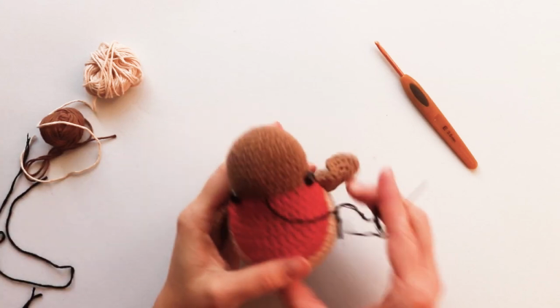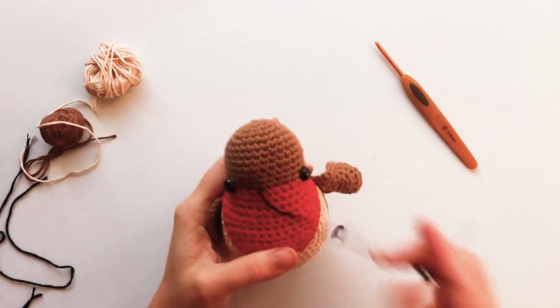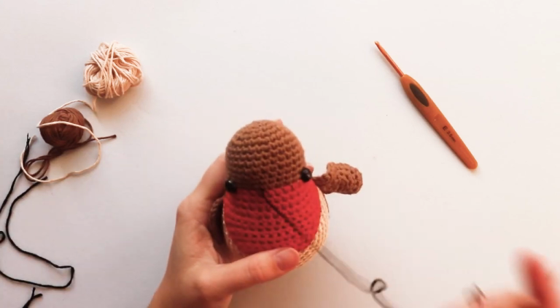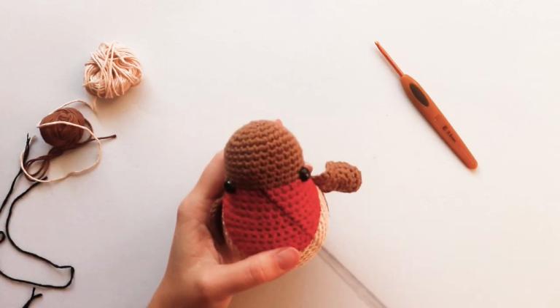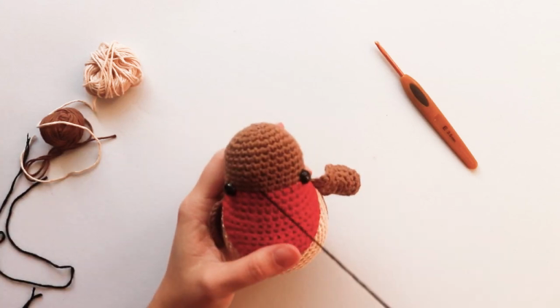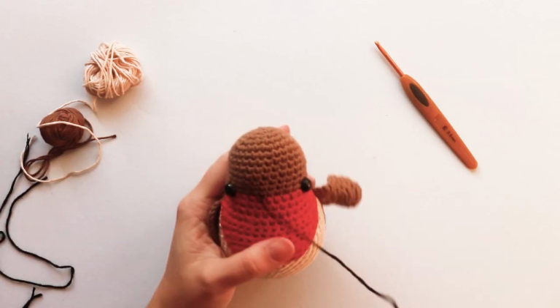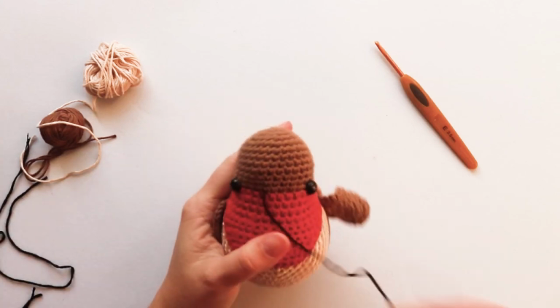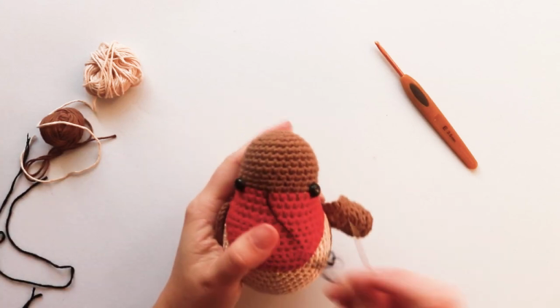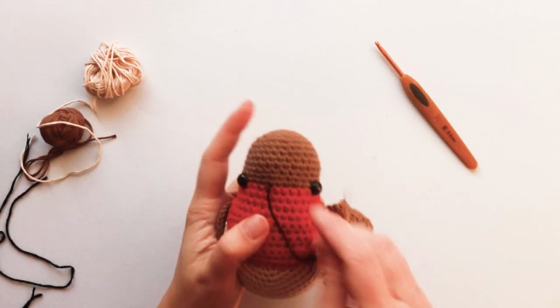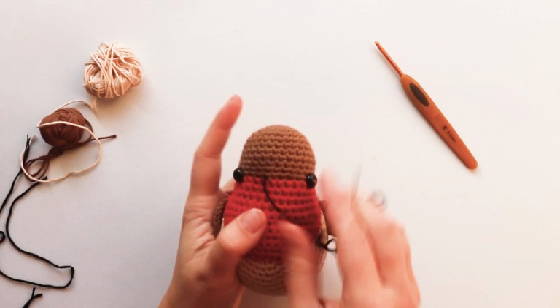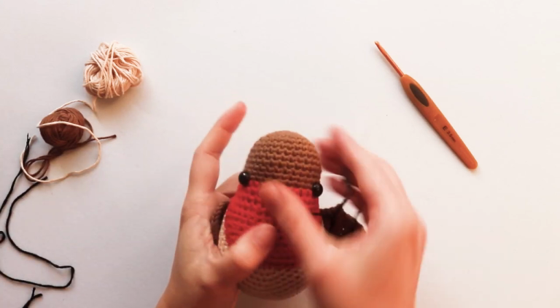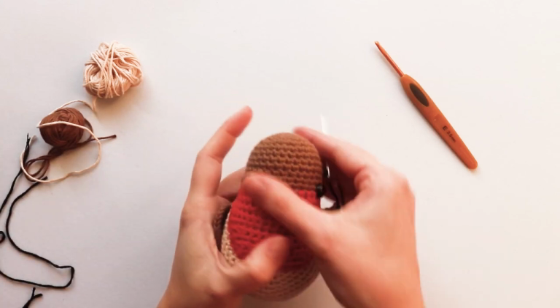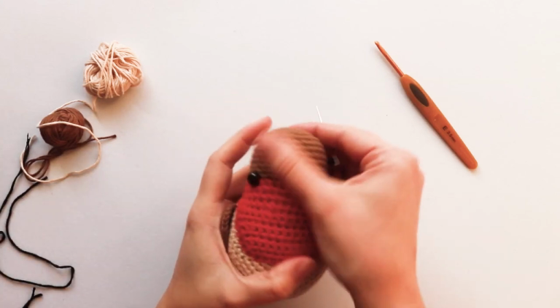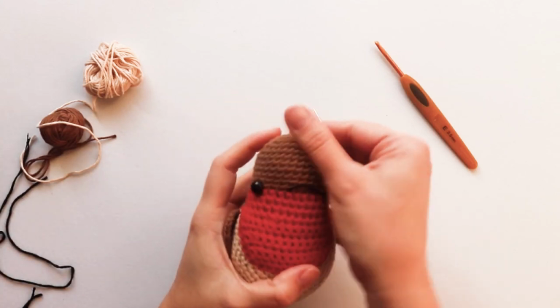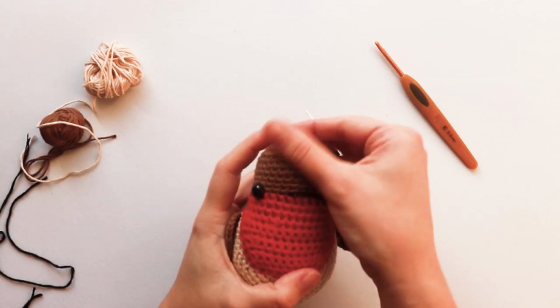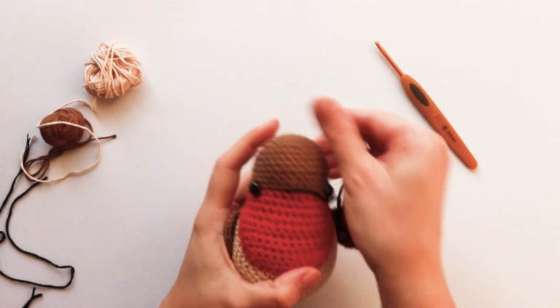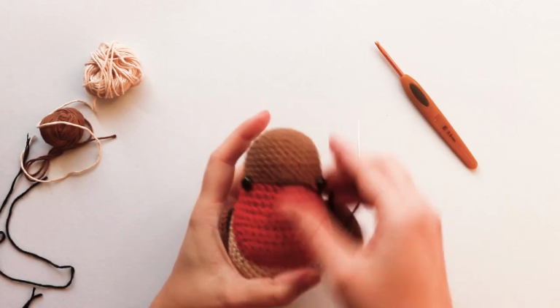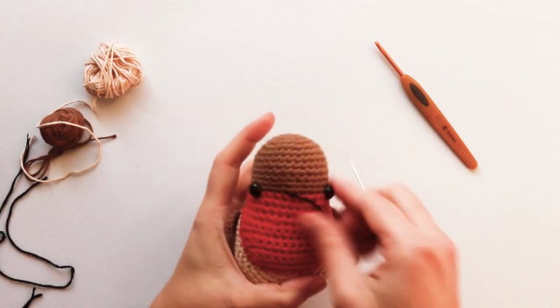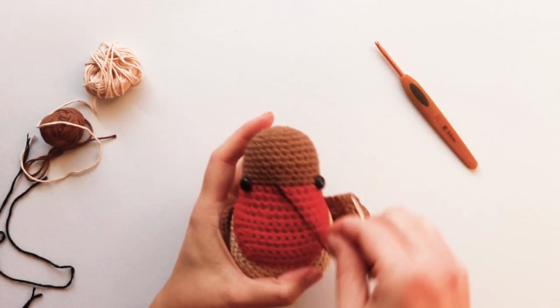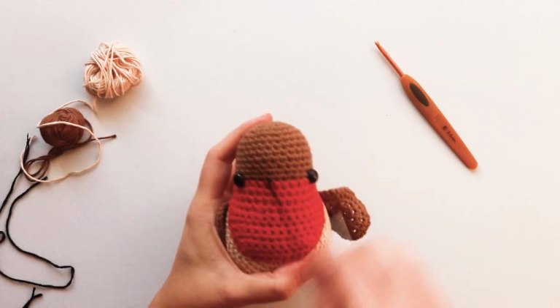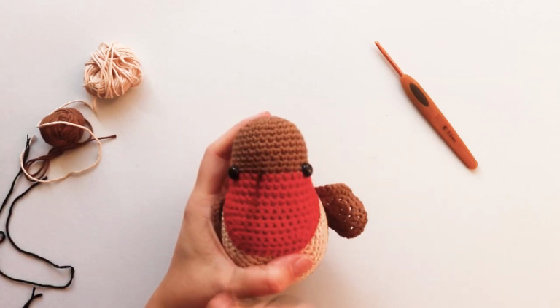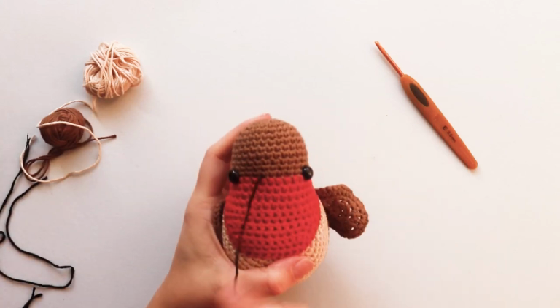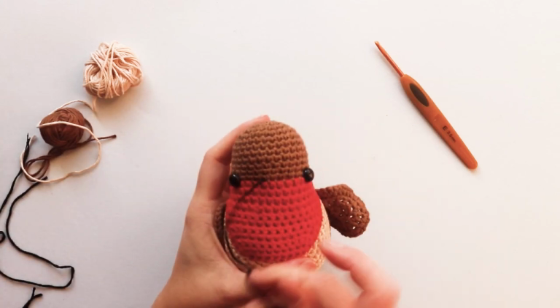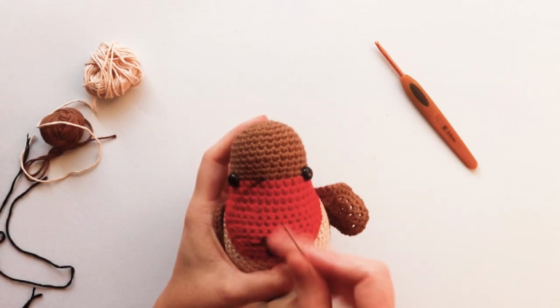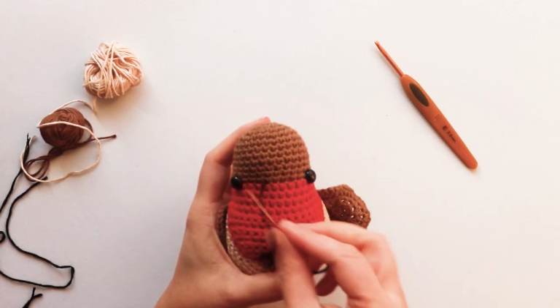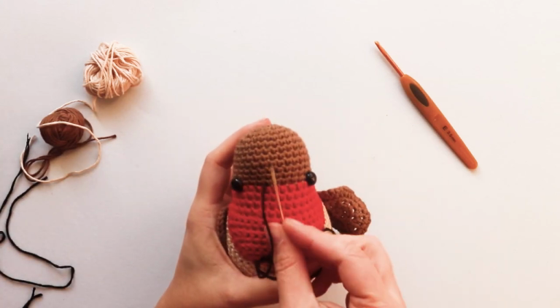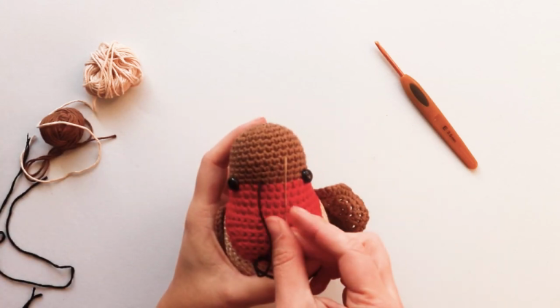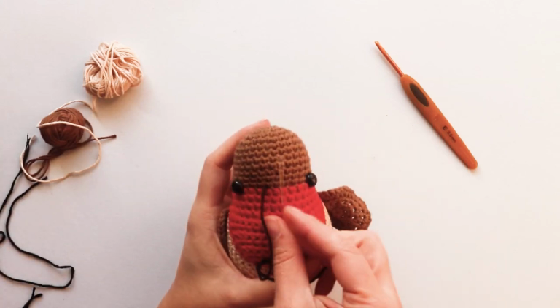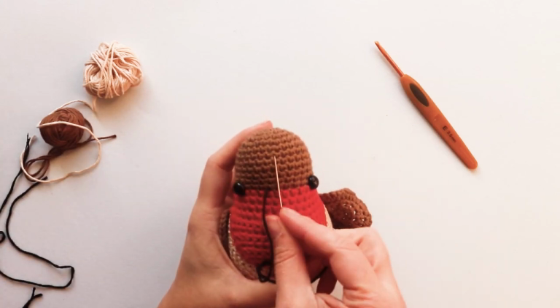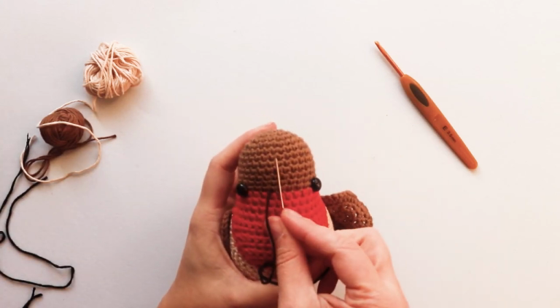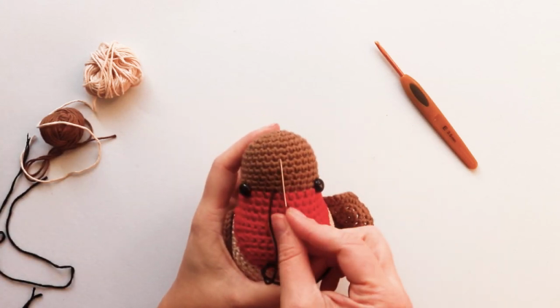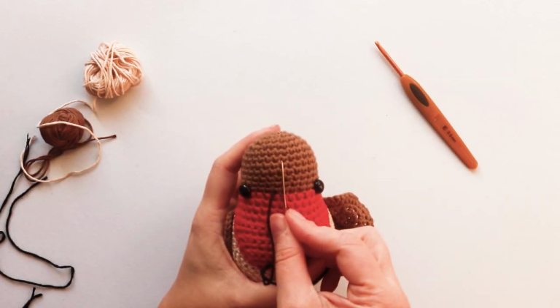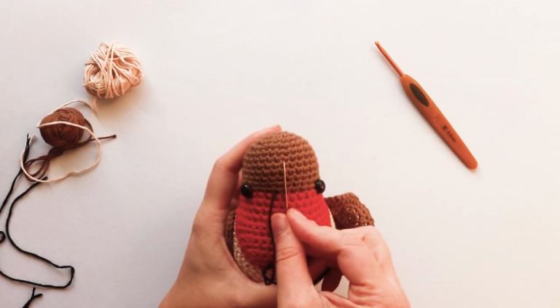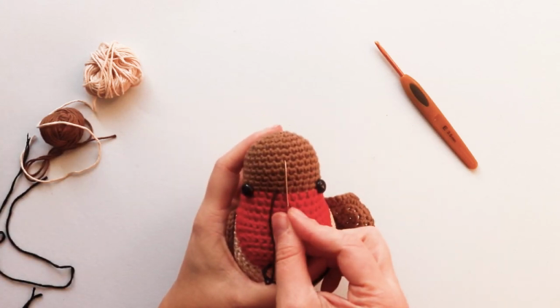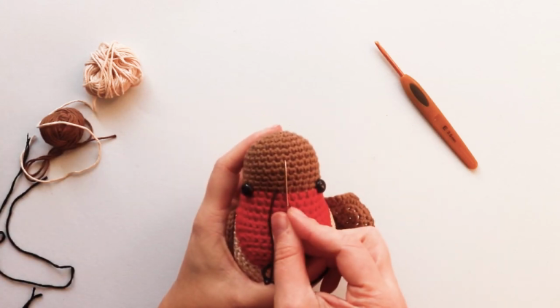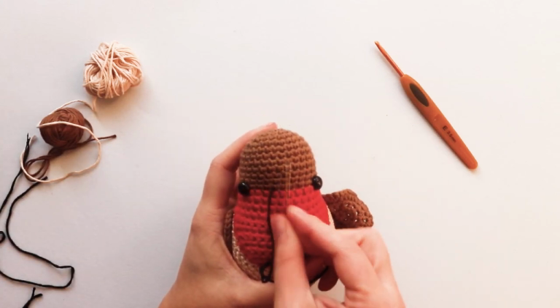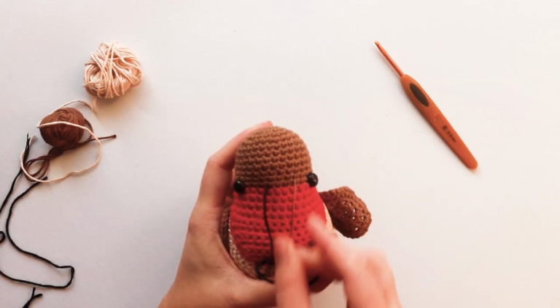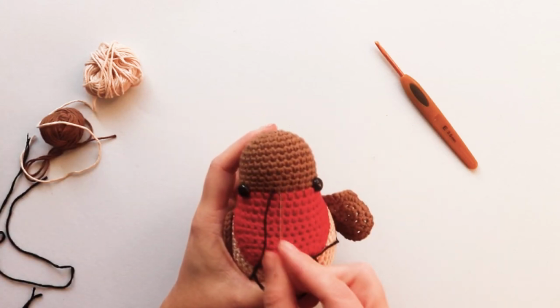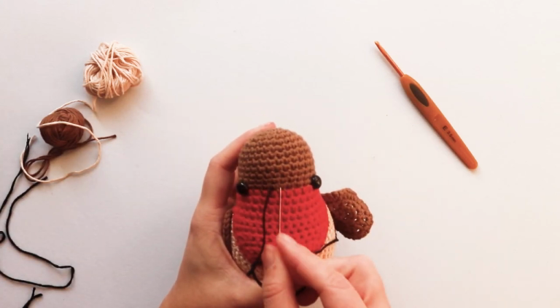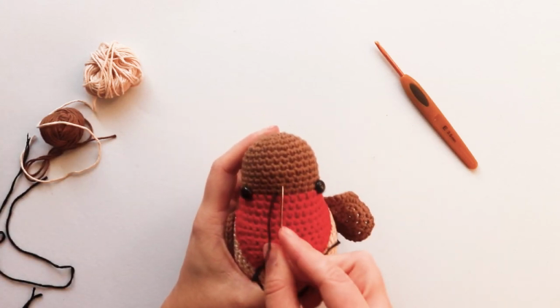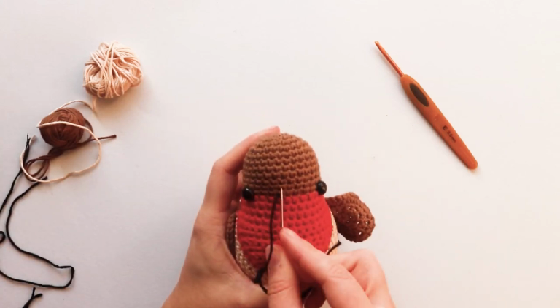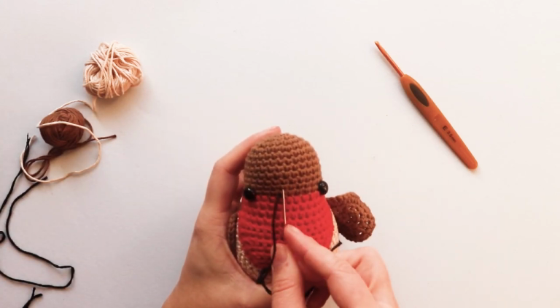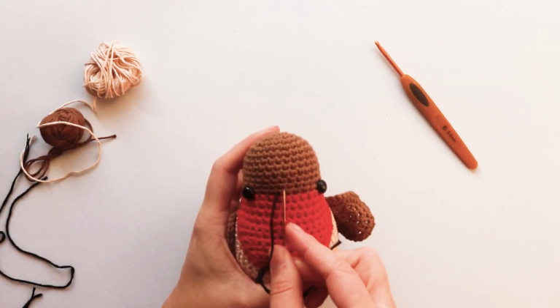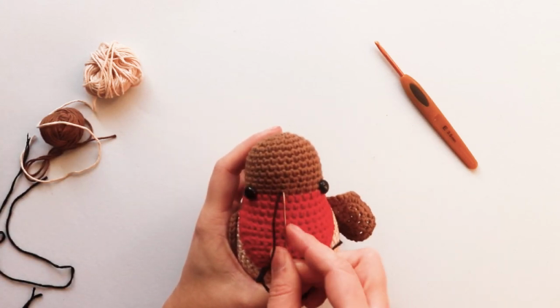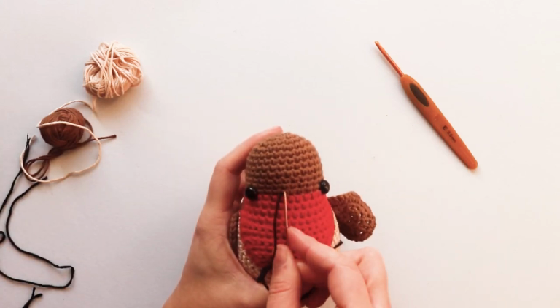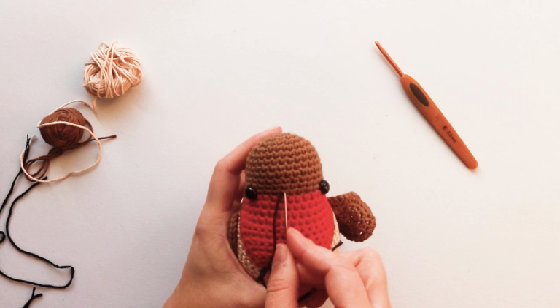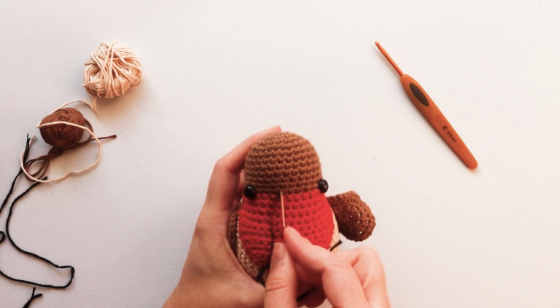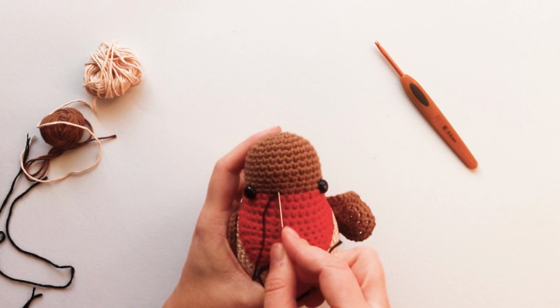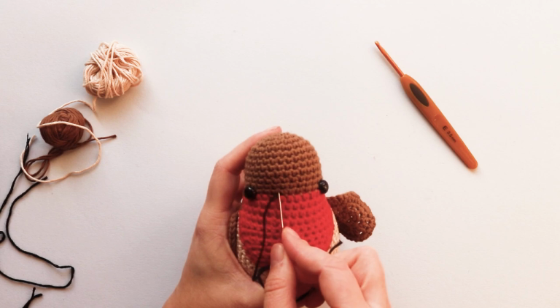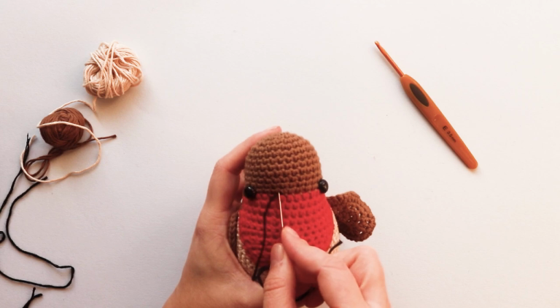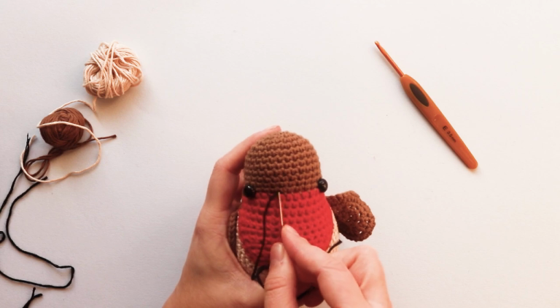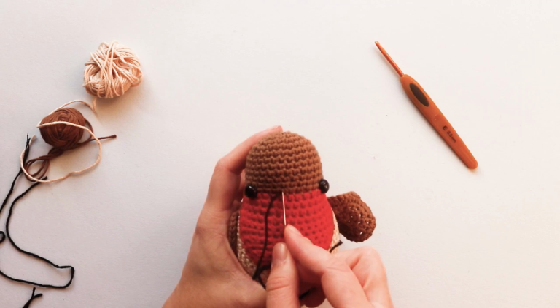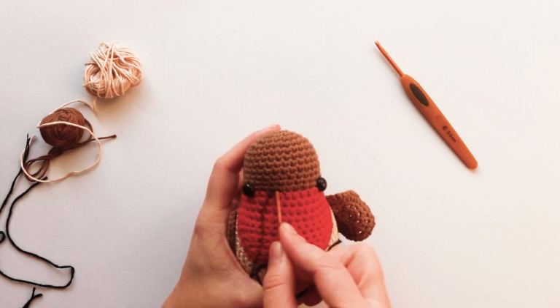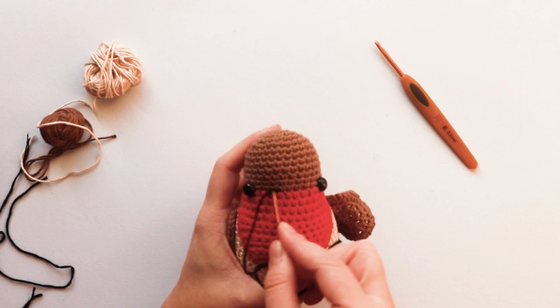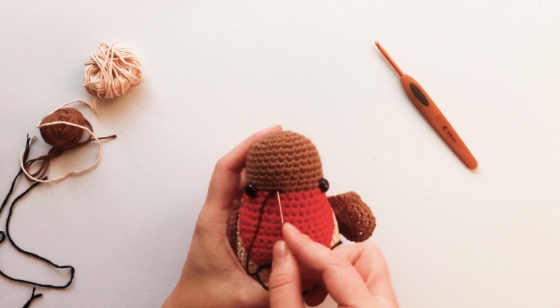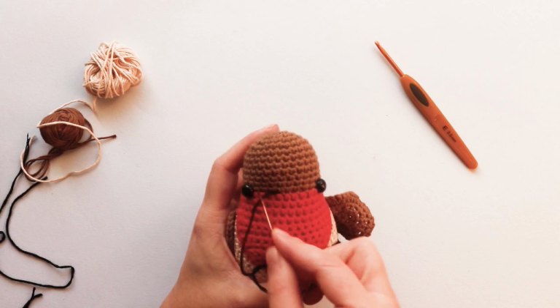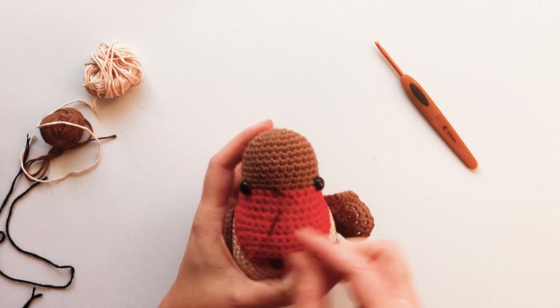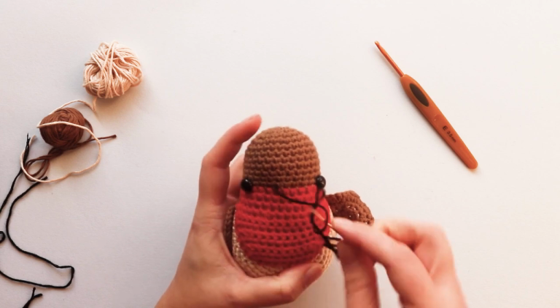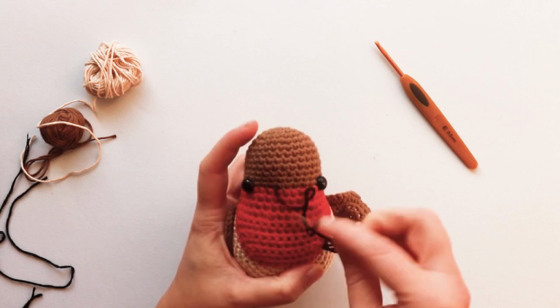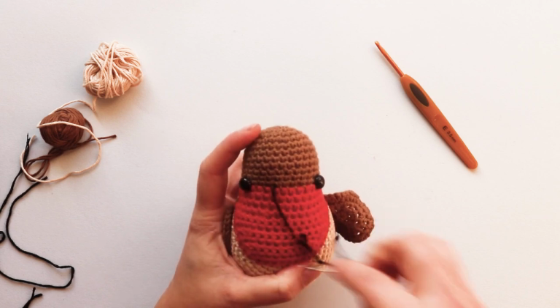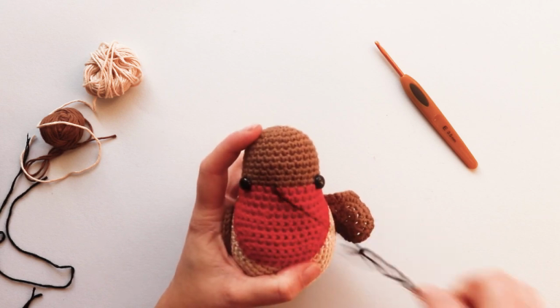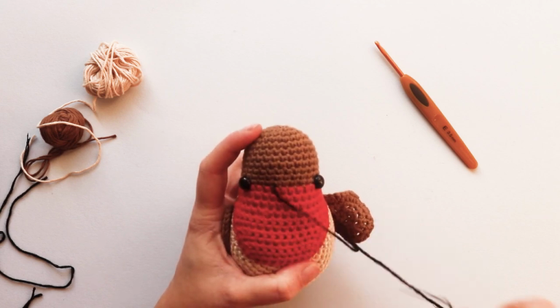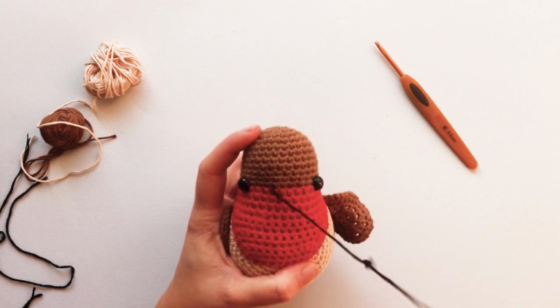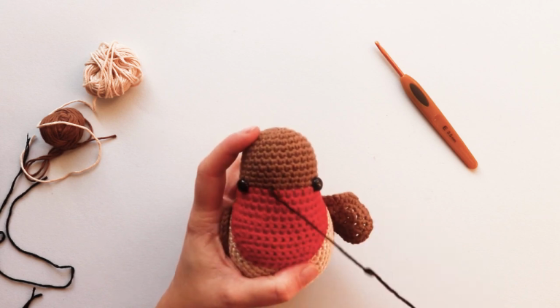Let's add a beak to the robin. Find the center of the face and add the yarn a little bit to the side.